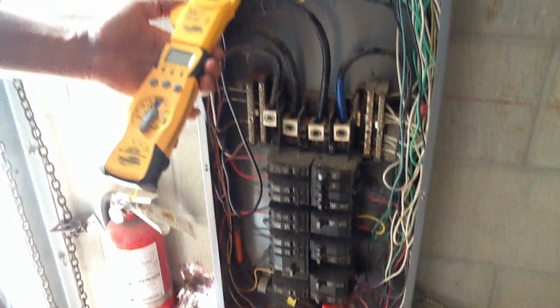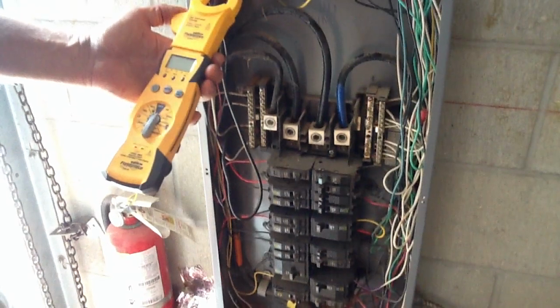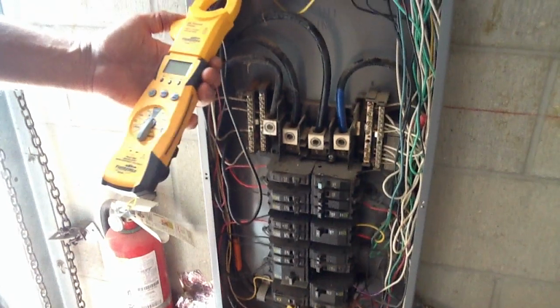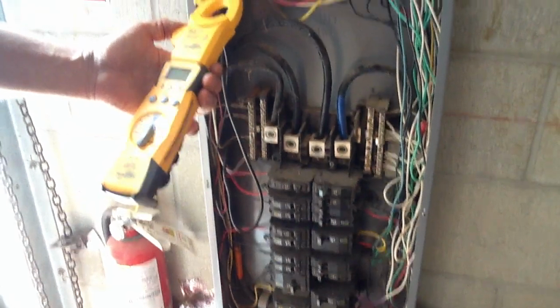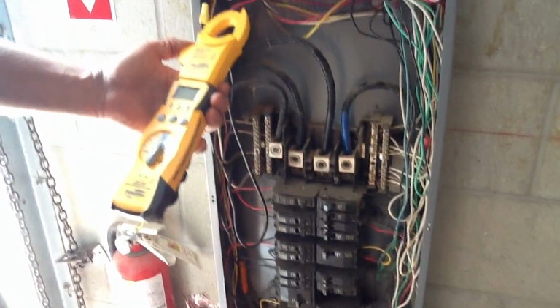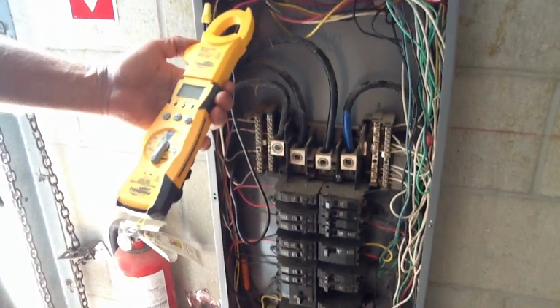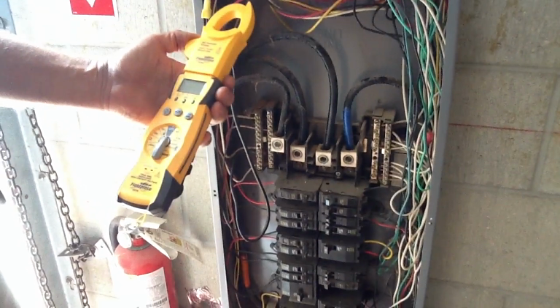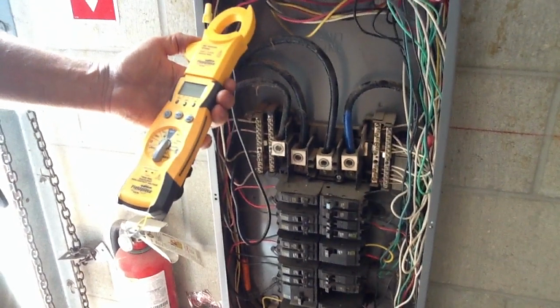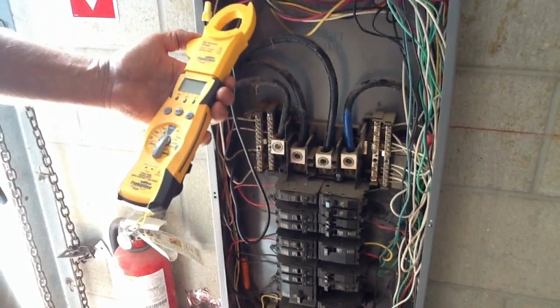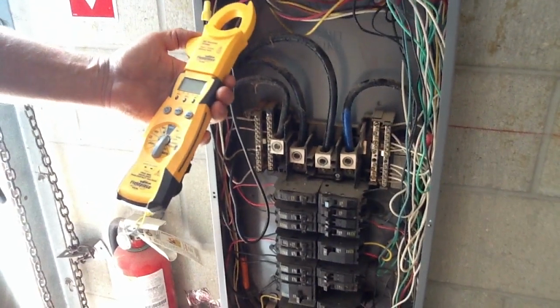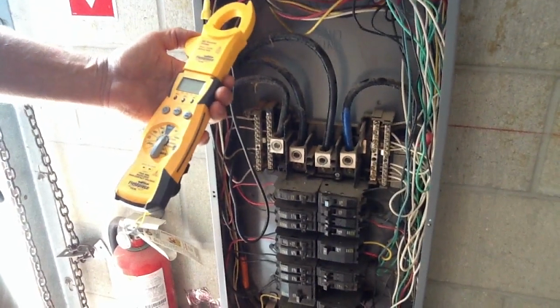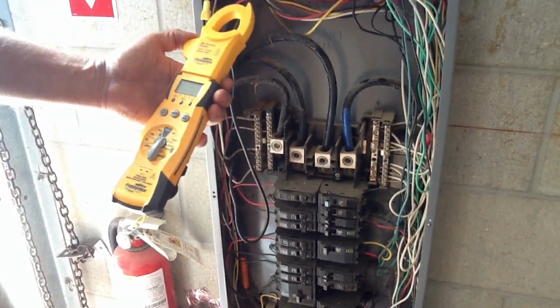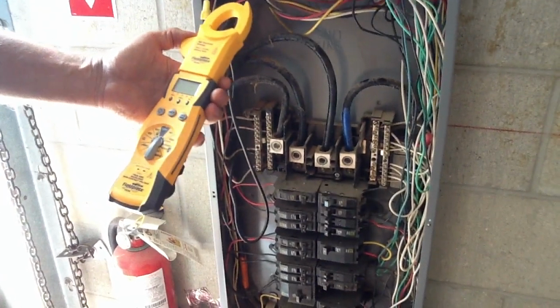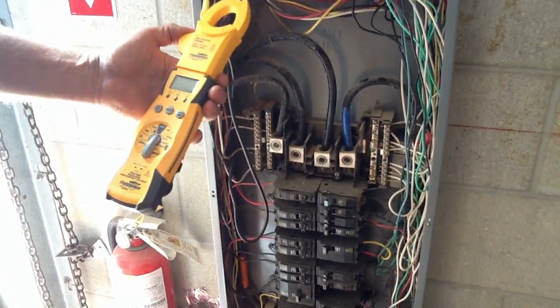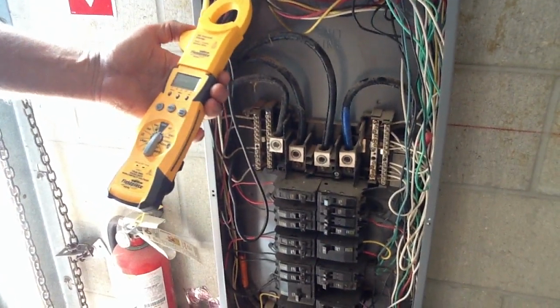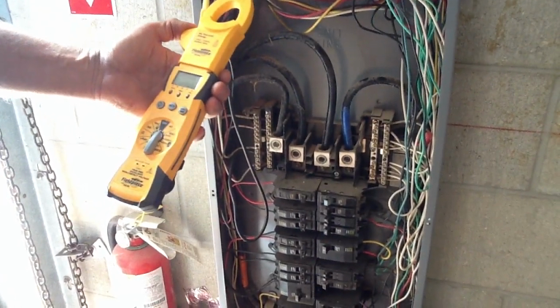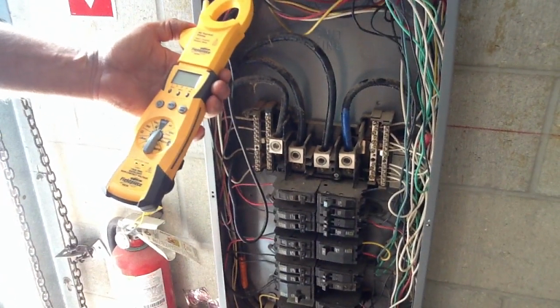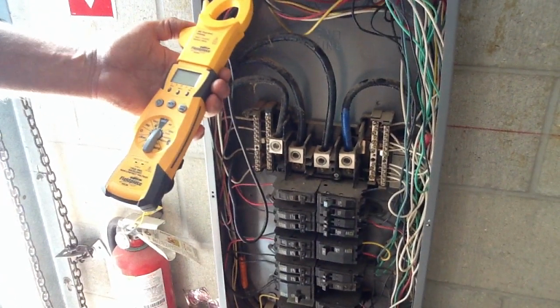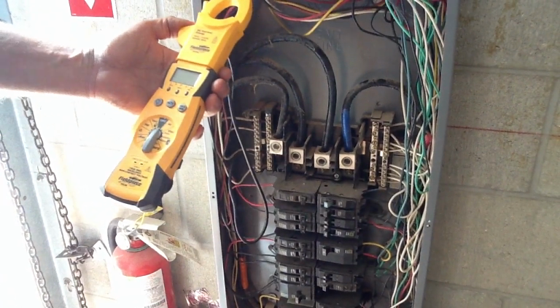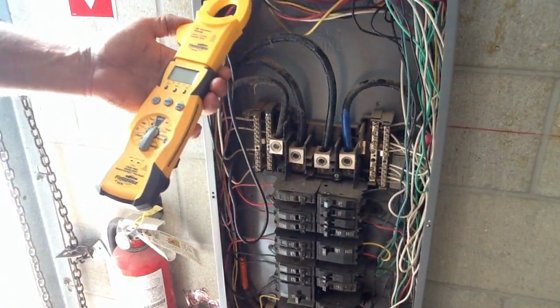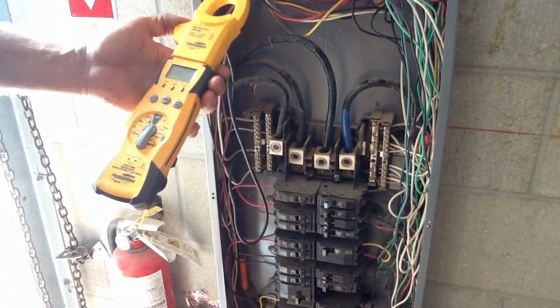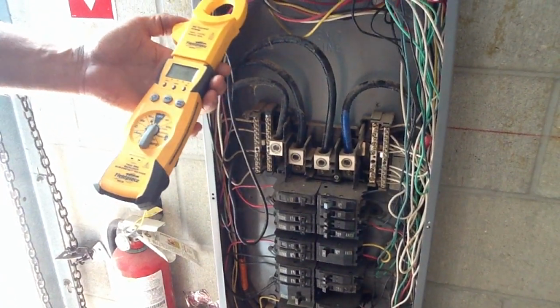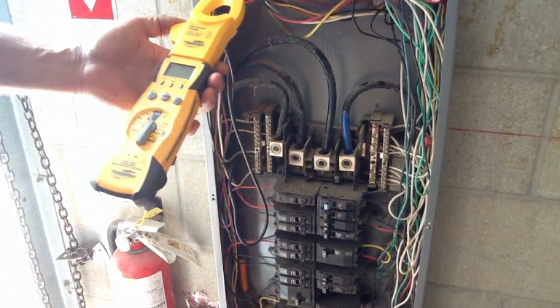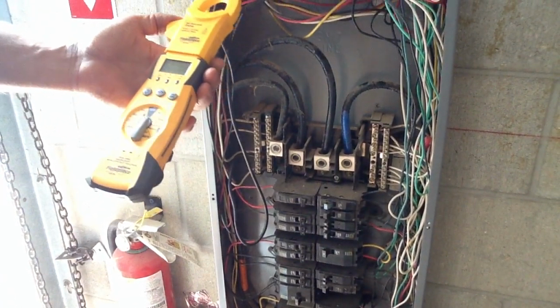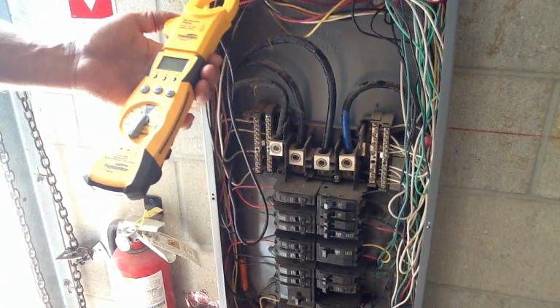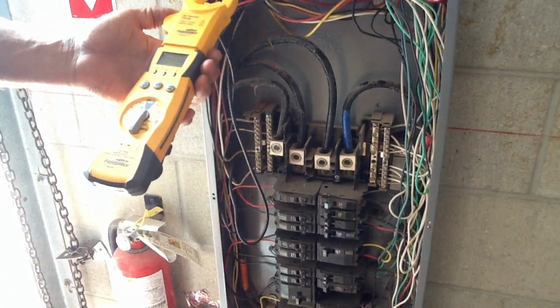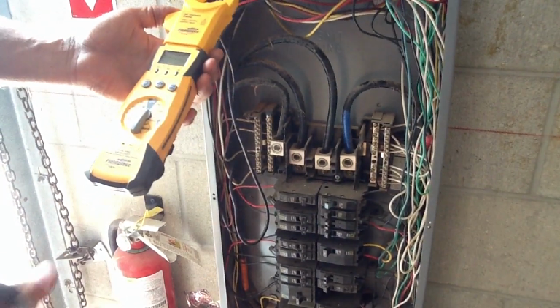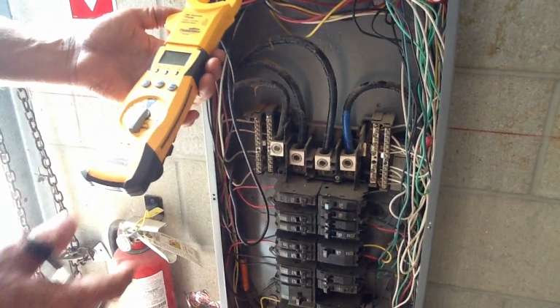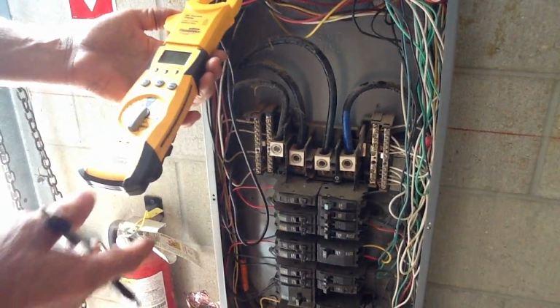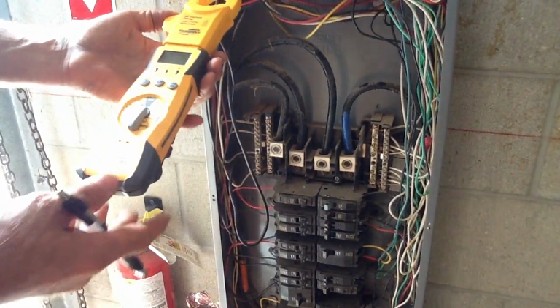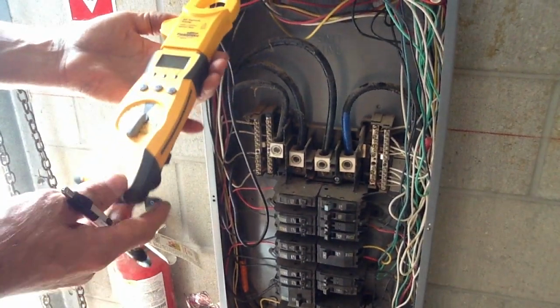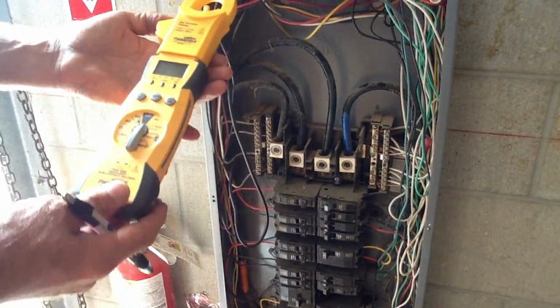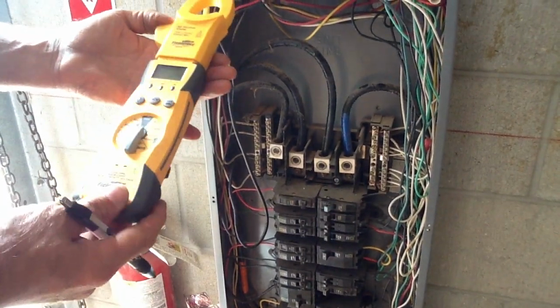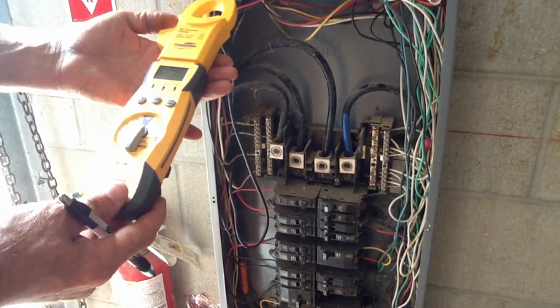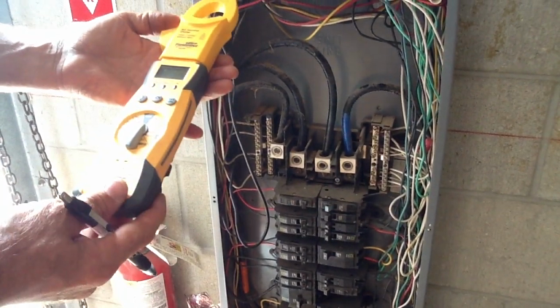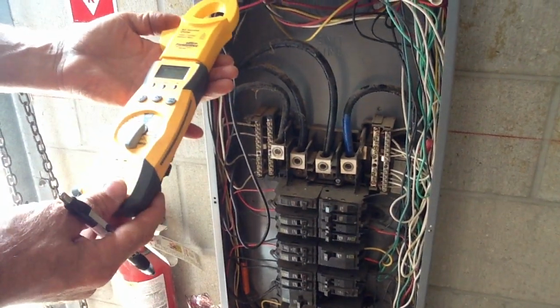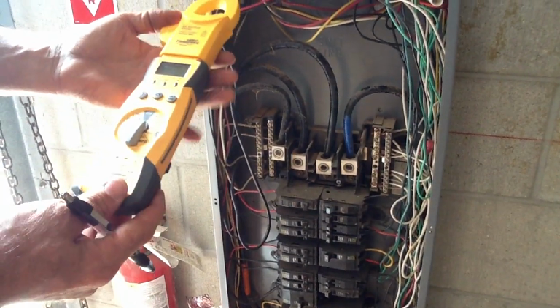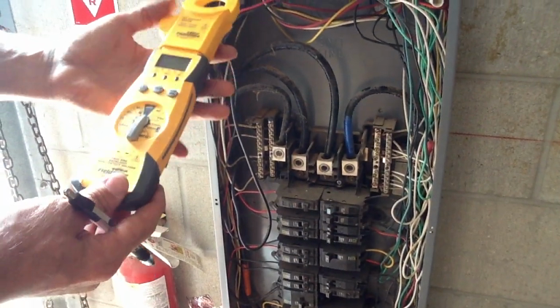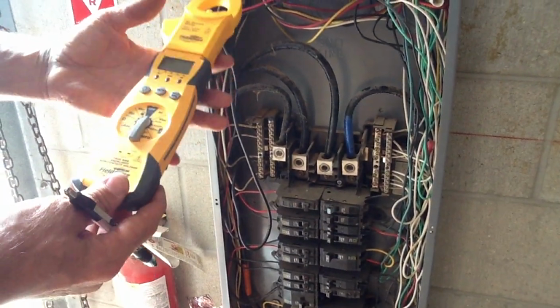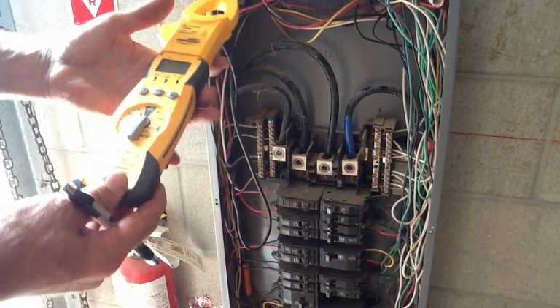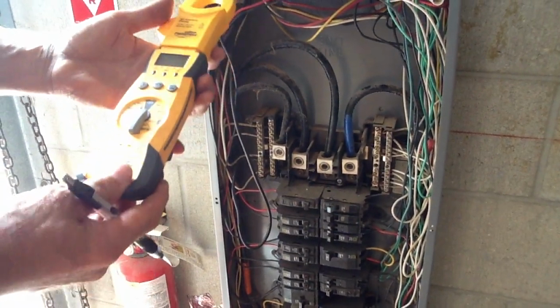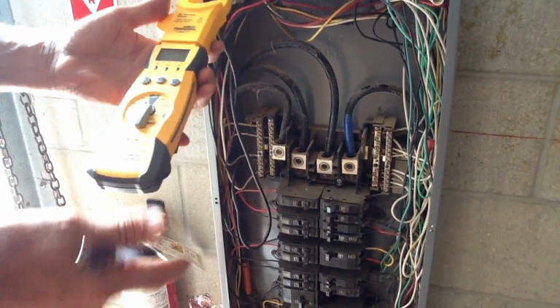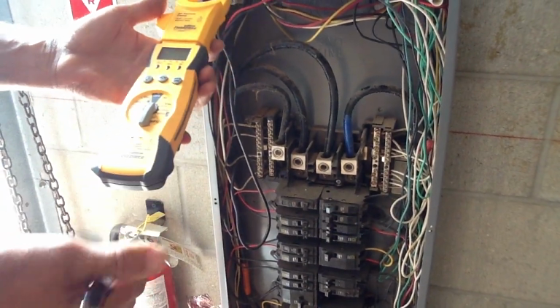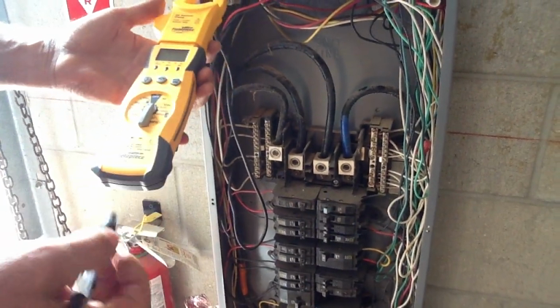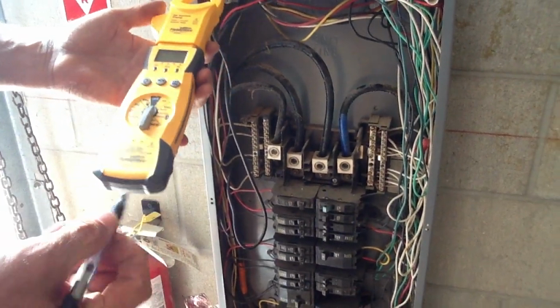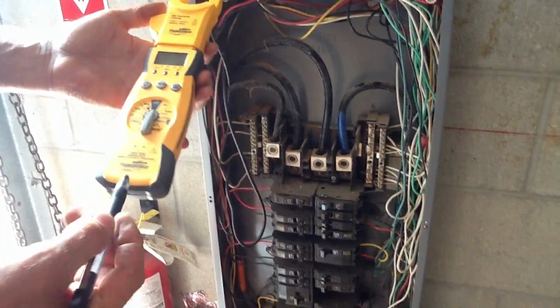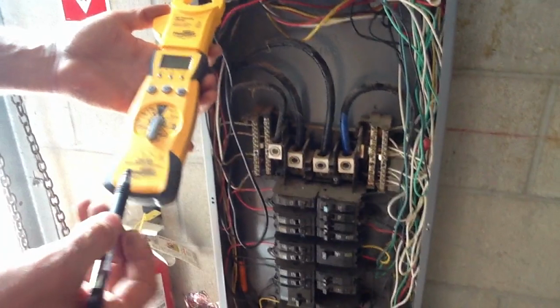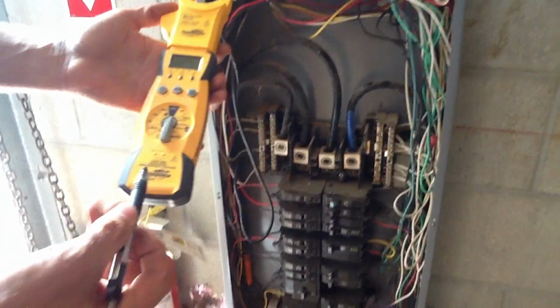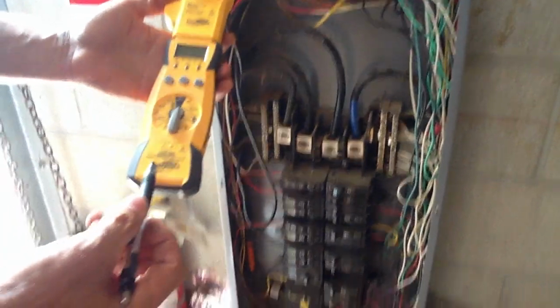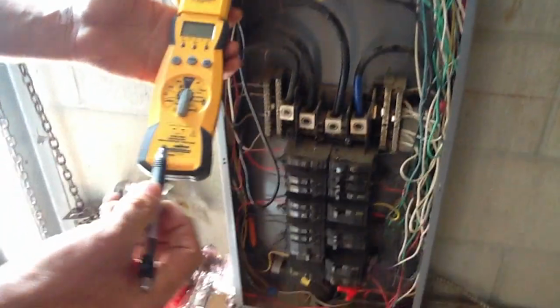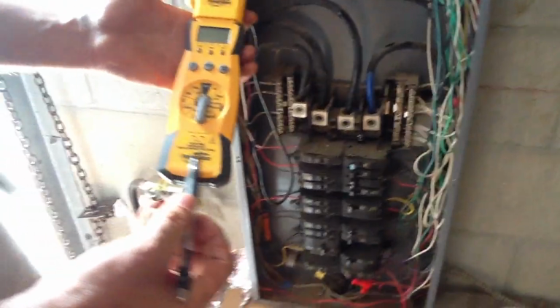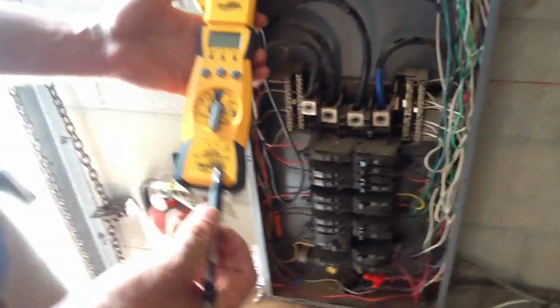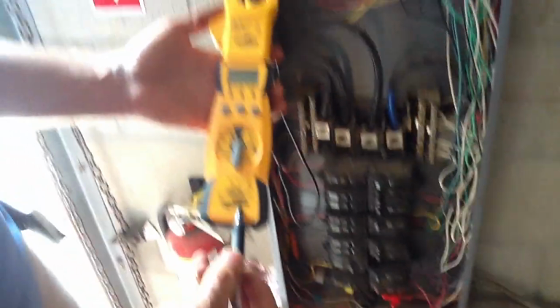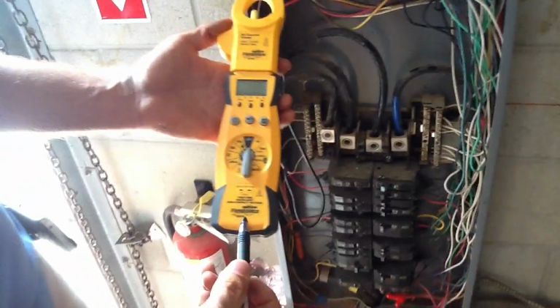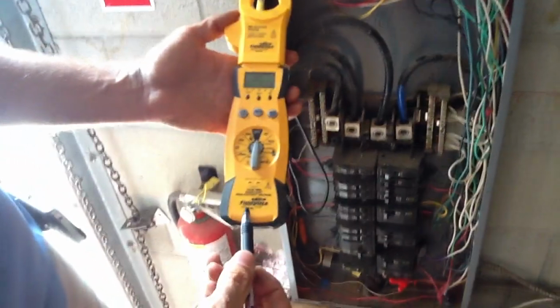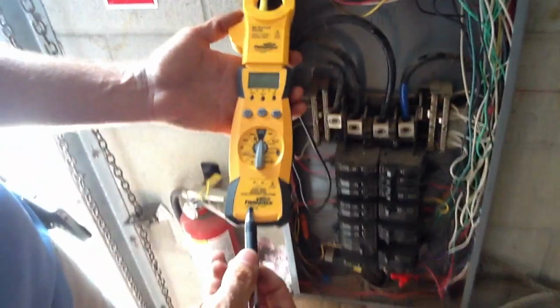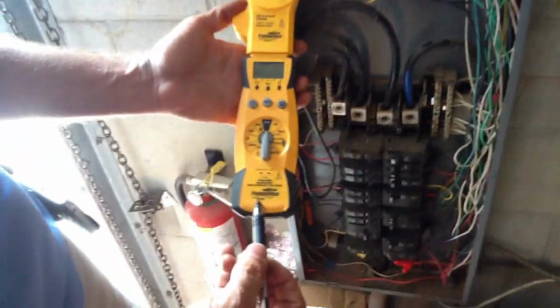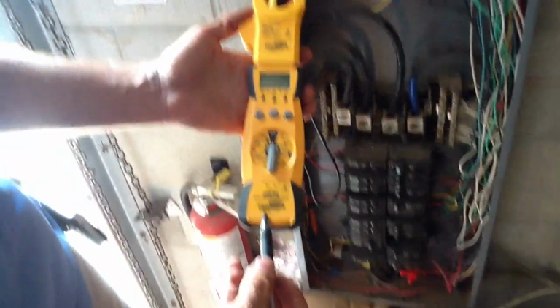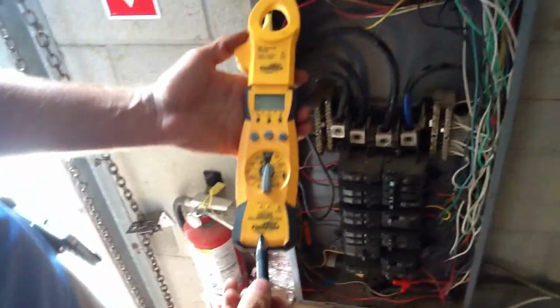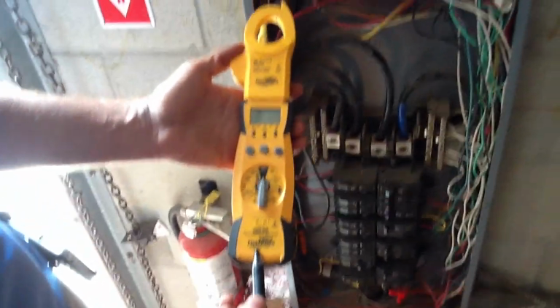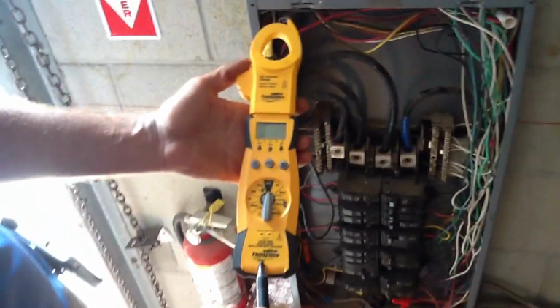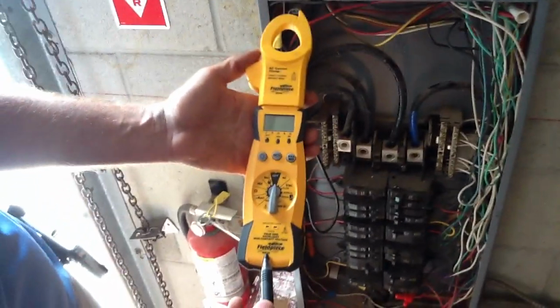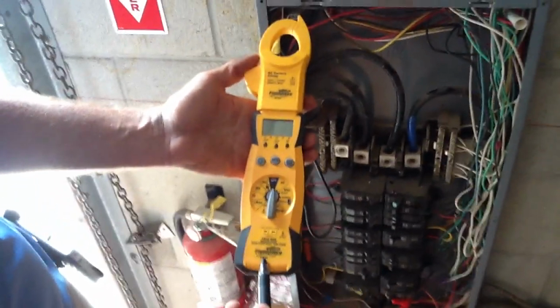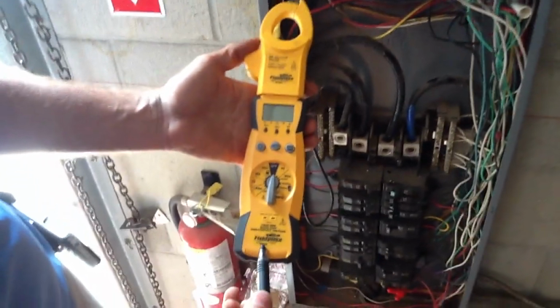Okay folks, today we're going to talk about how to use an amp probe correctly. I'm going to use the Fluke HS36.